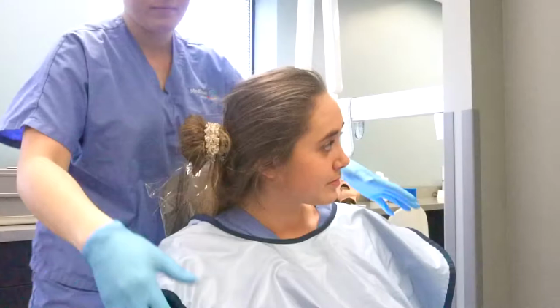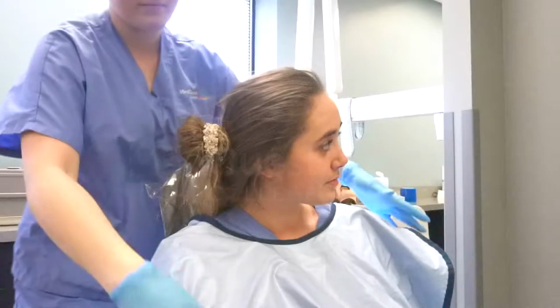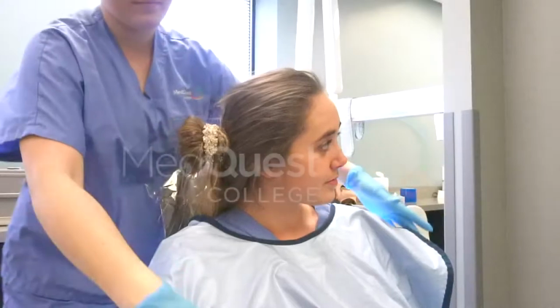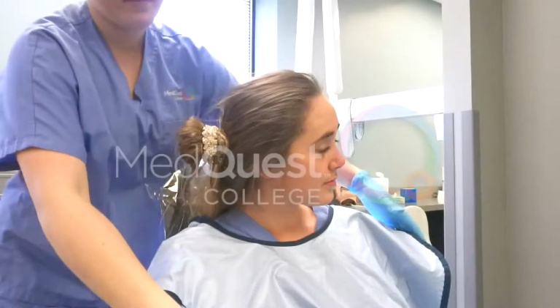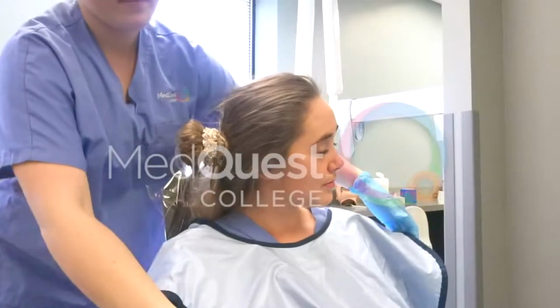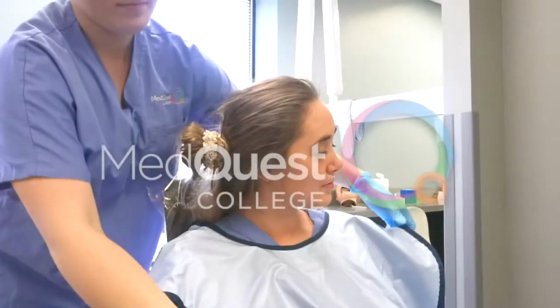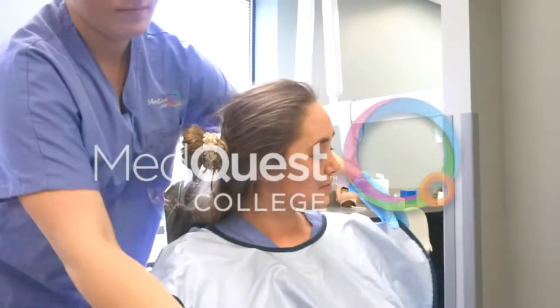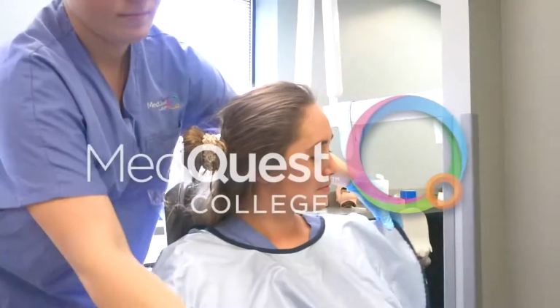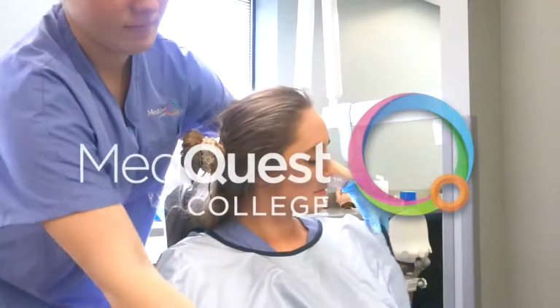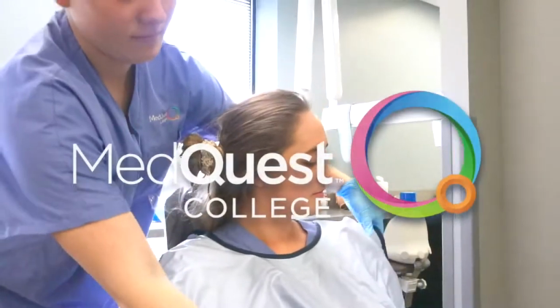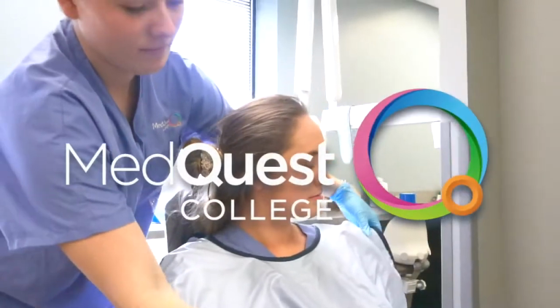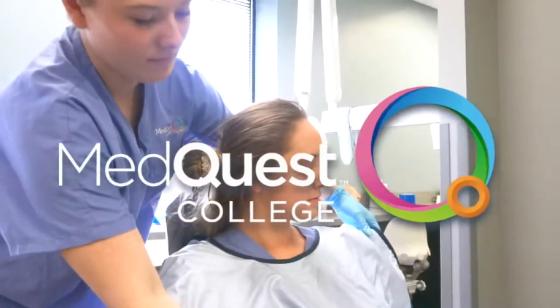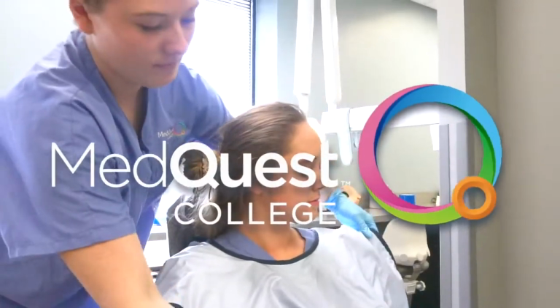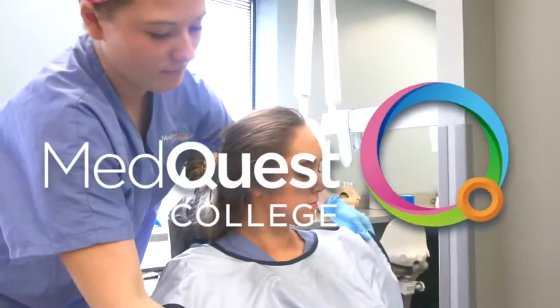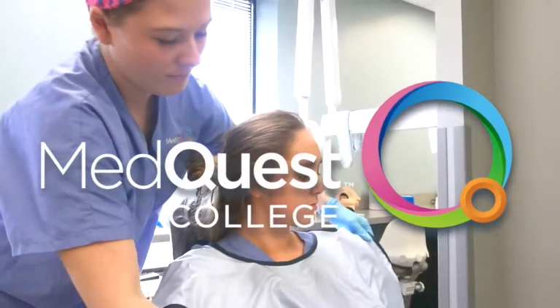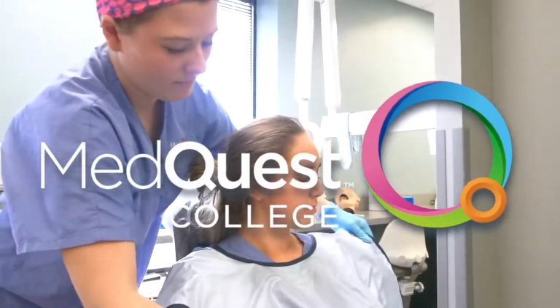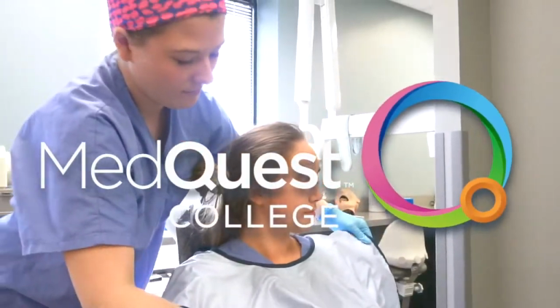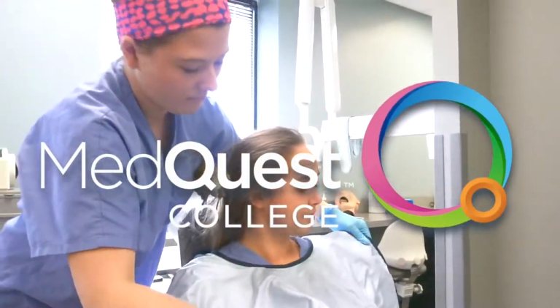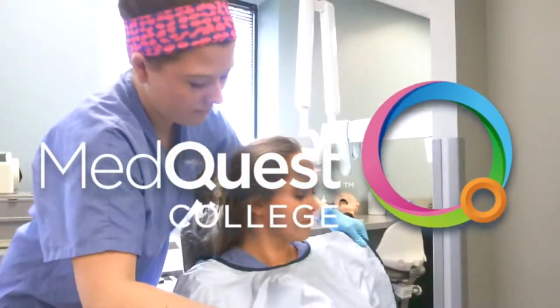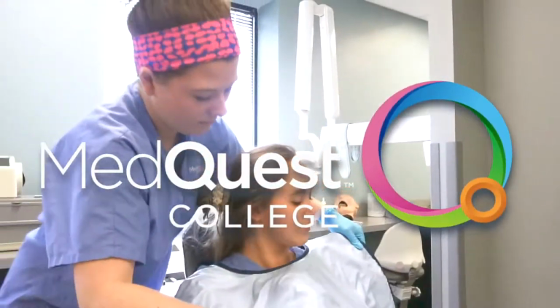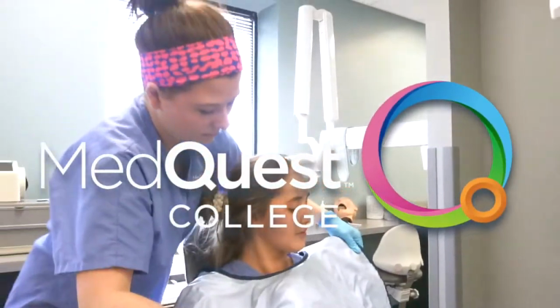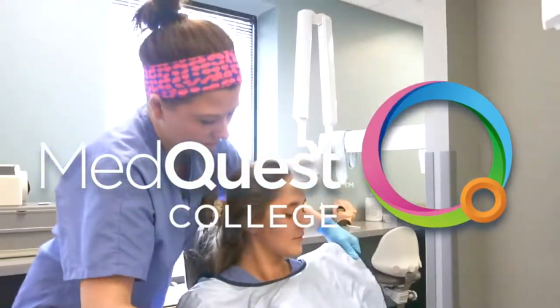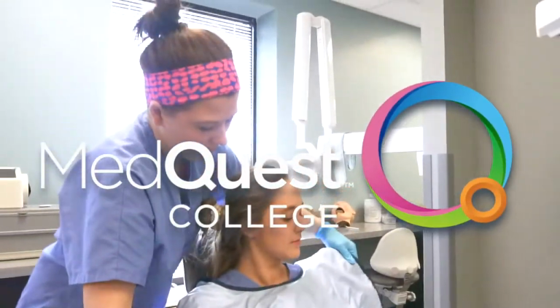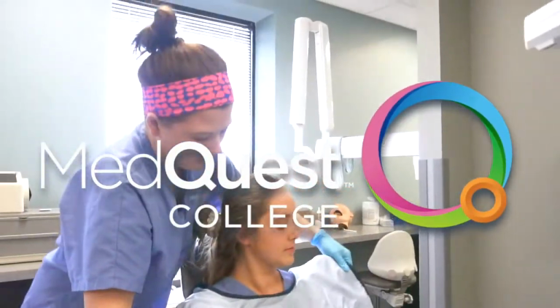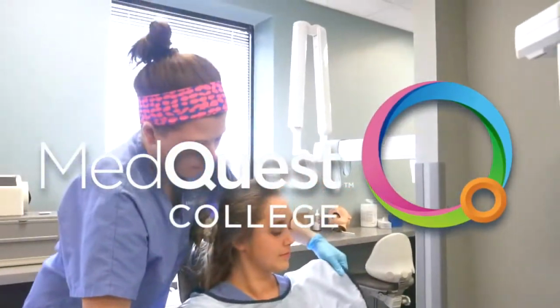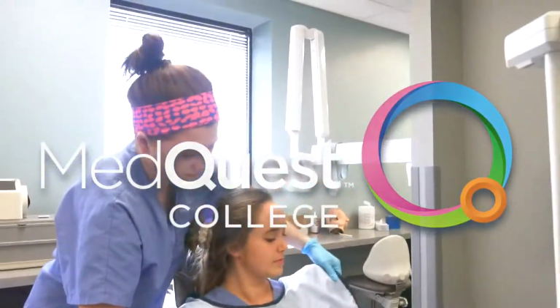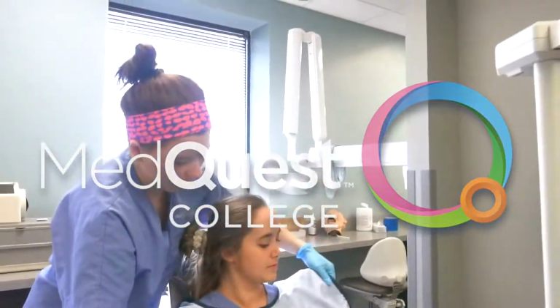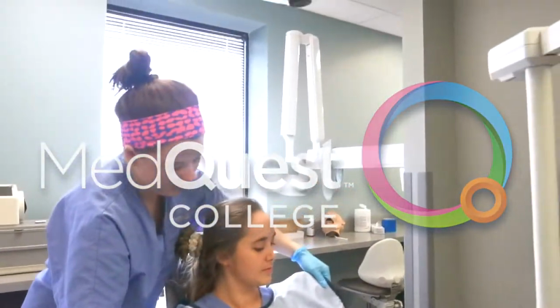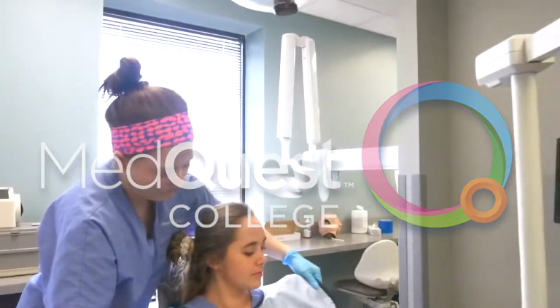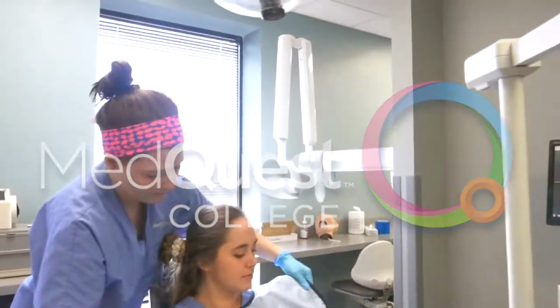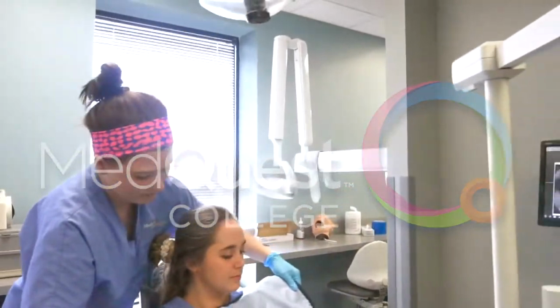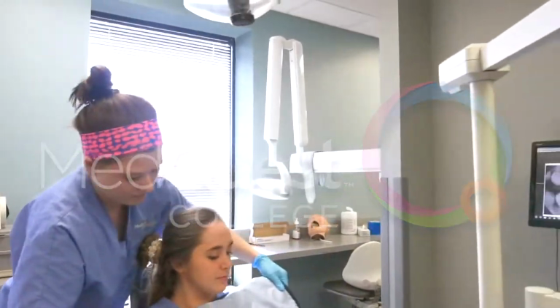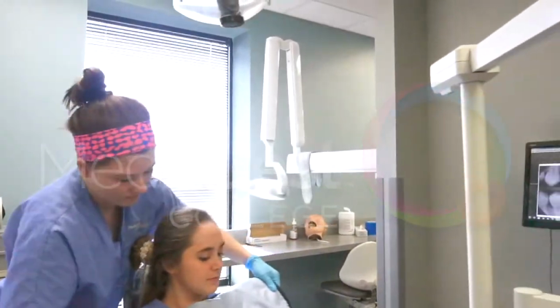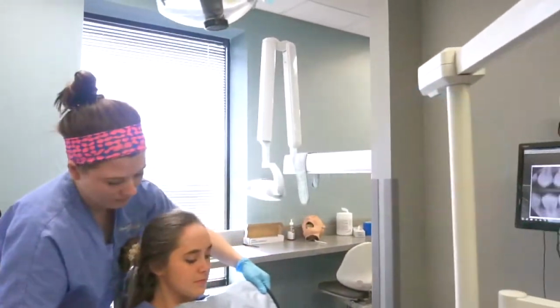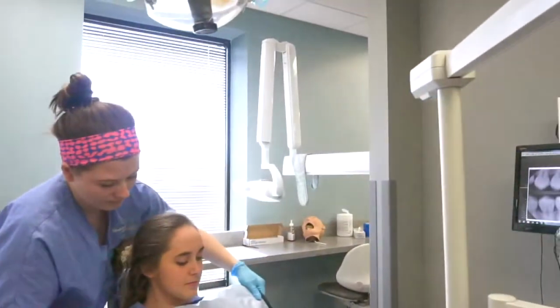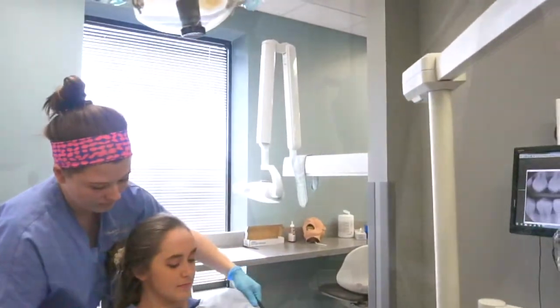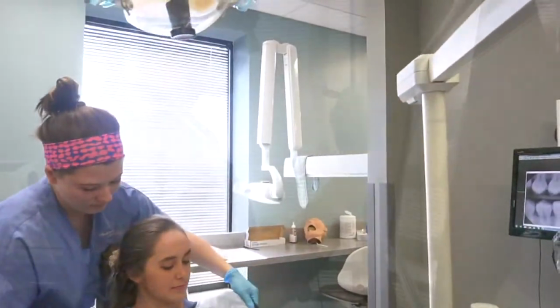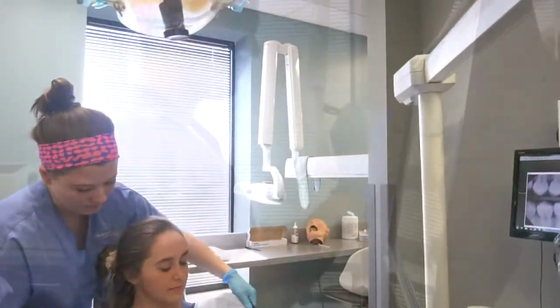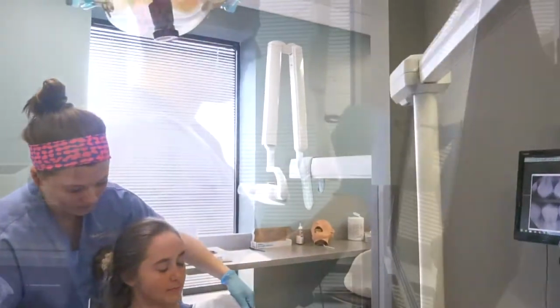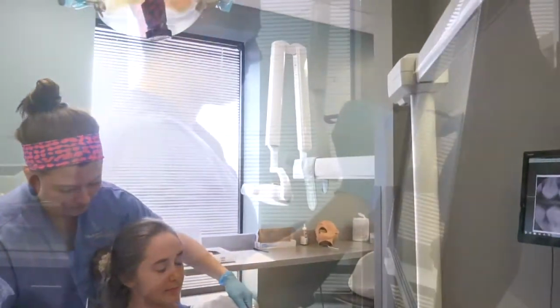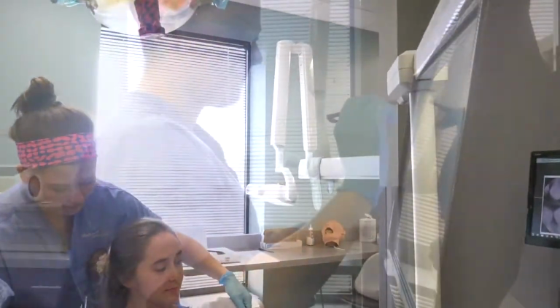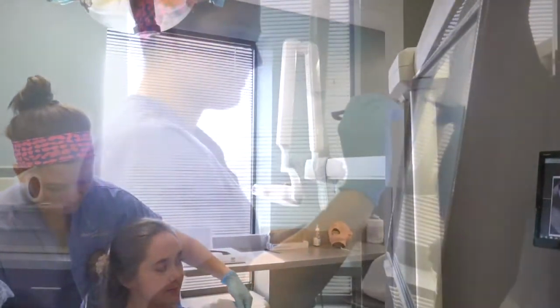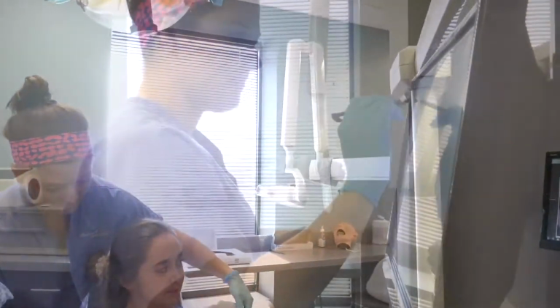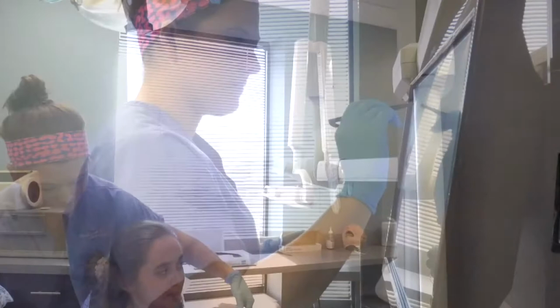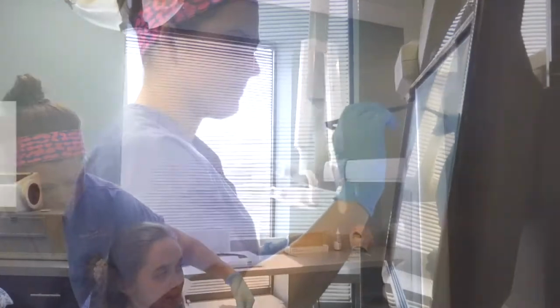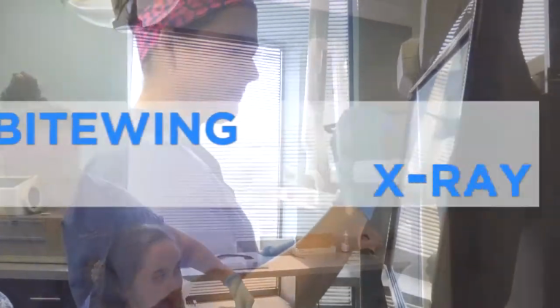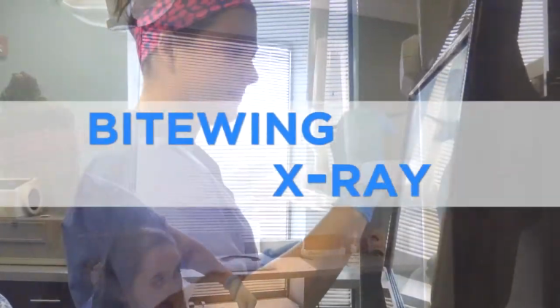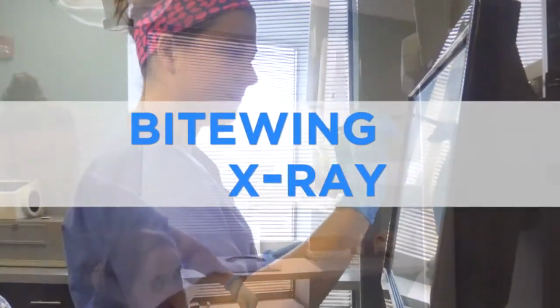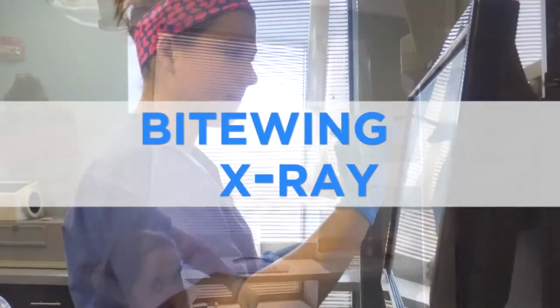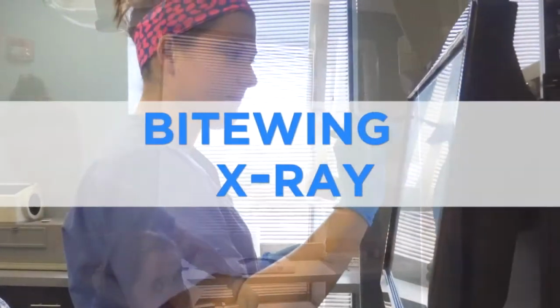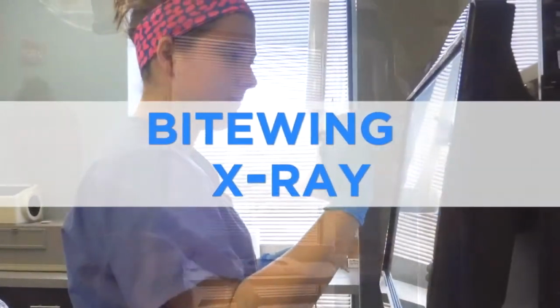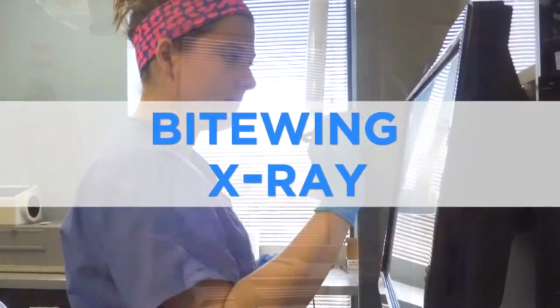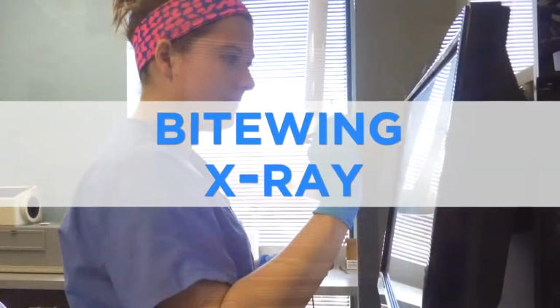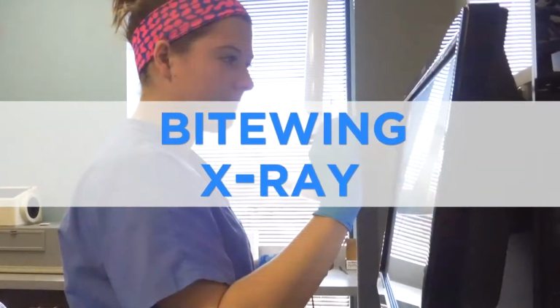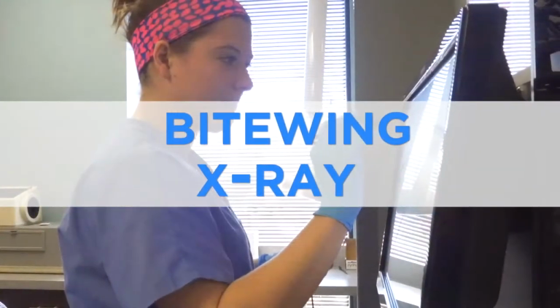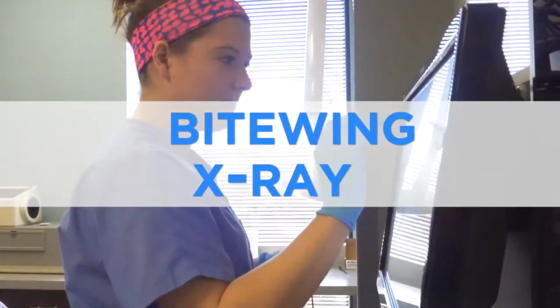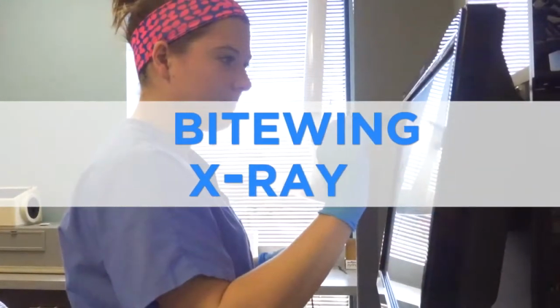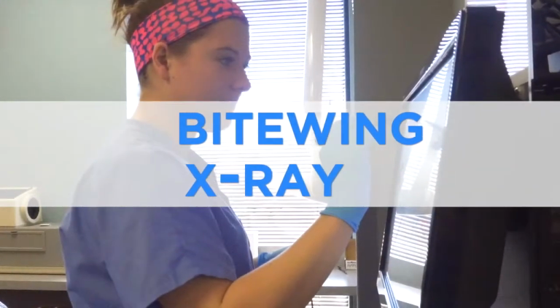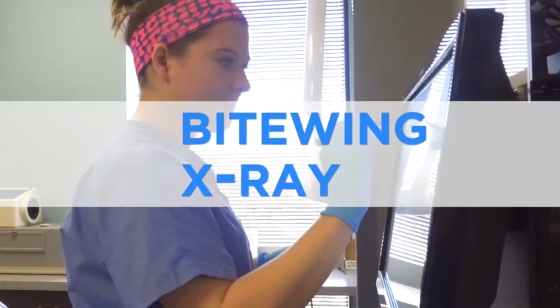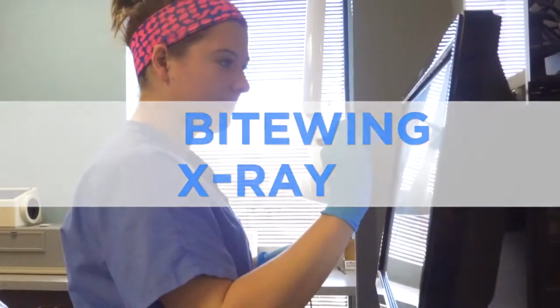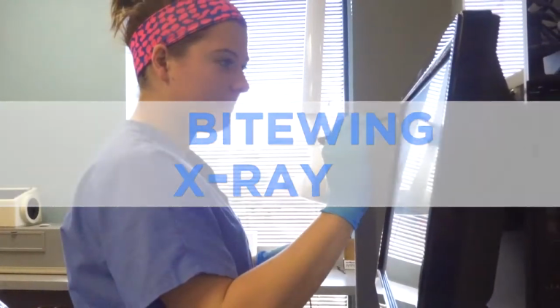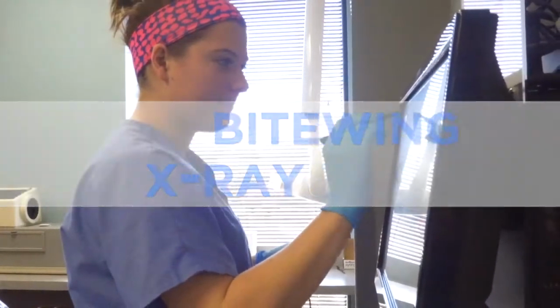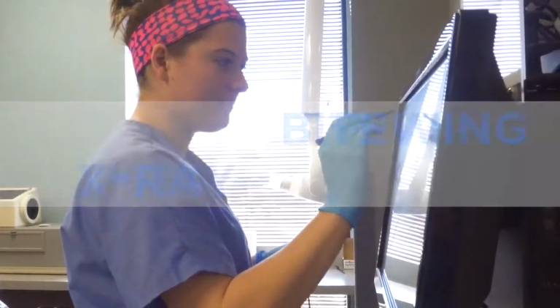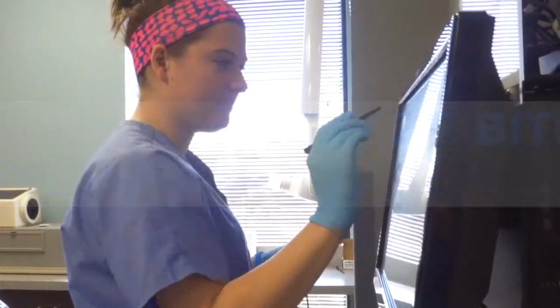Hi, my name is Kara Hall, and I'm a dental assistant at MedQuest College. Today I'm going to show you how to do a Red Wren Bite Wing X-ray.